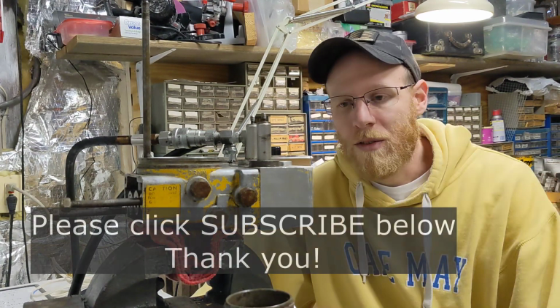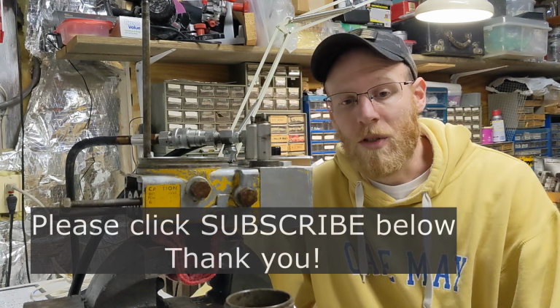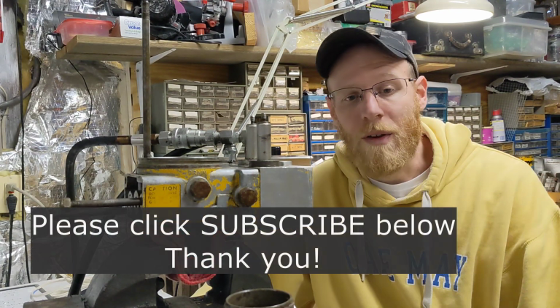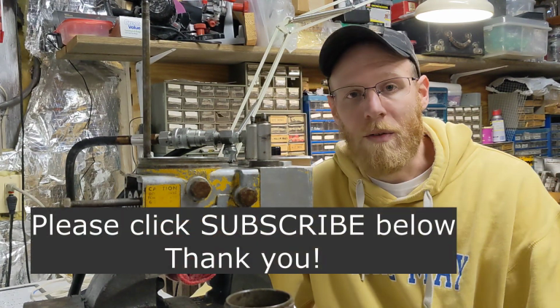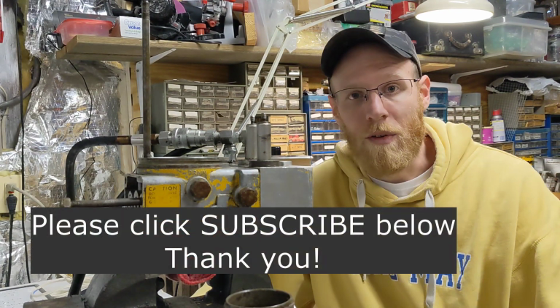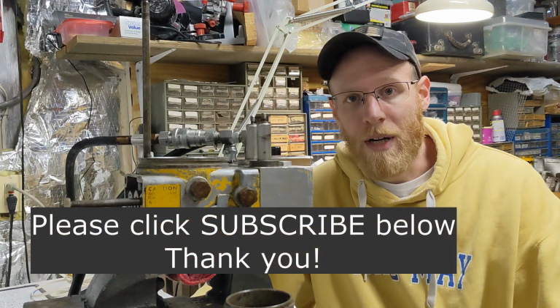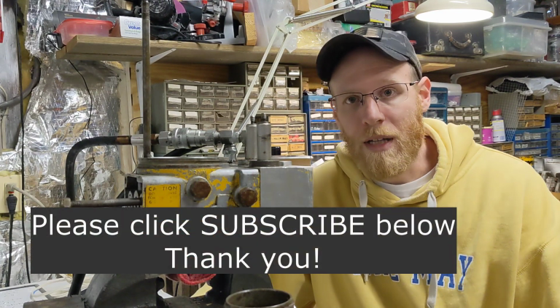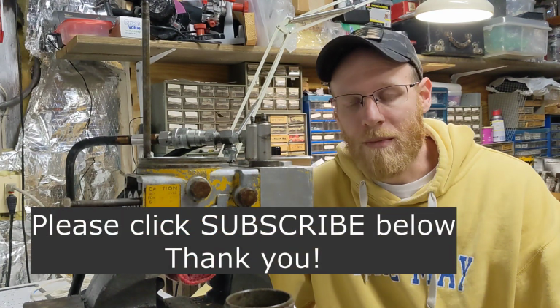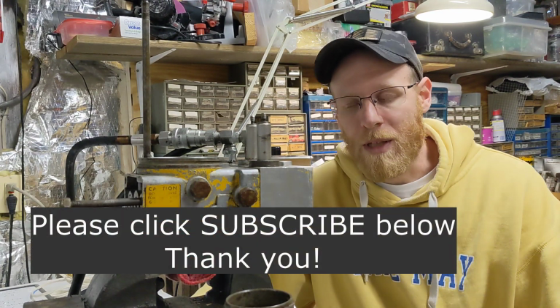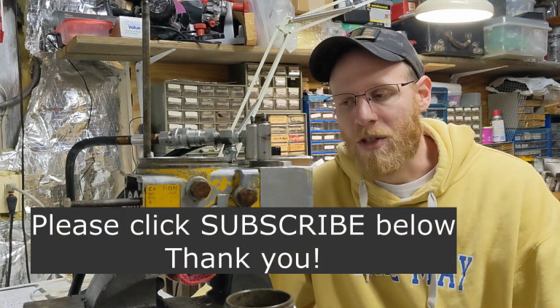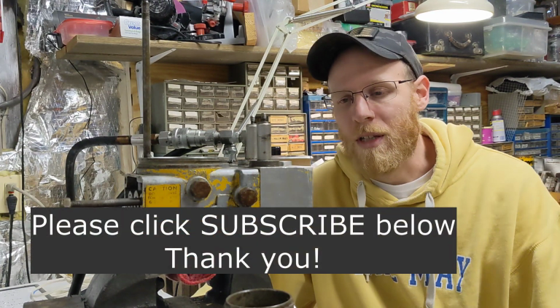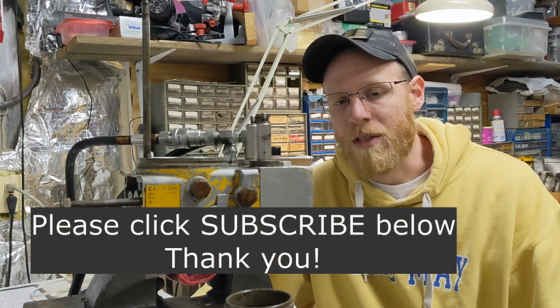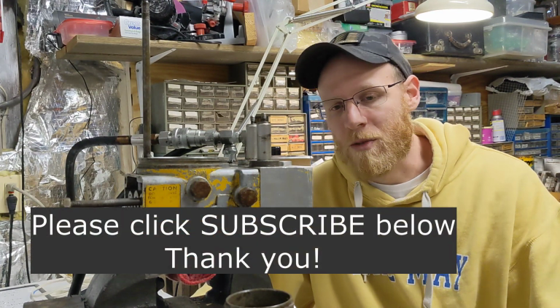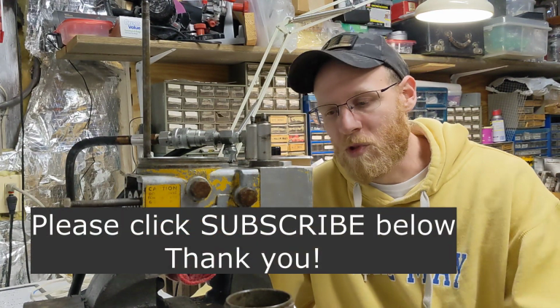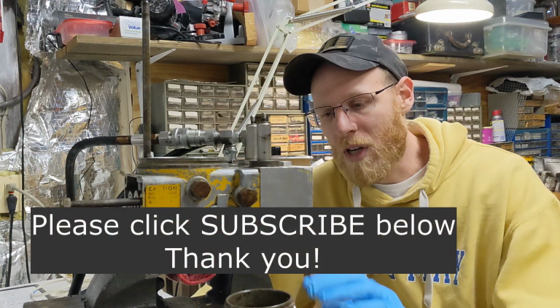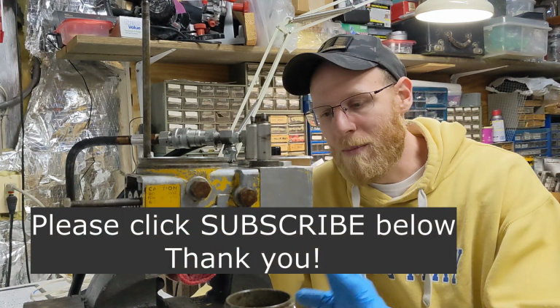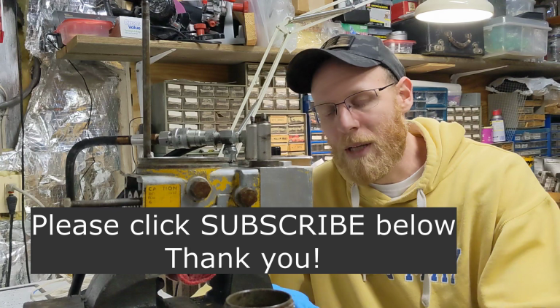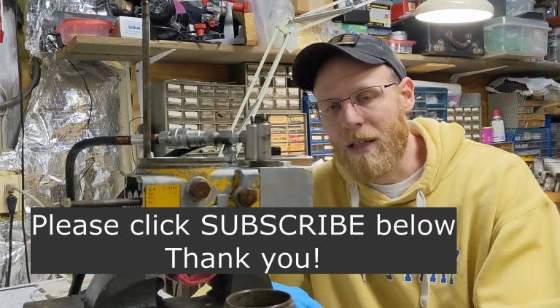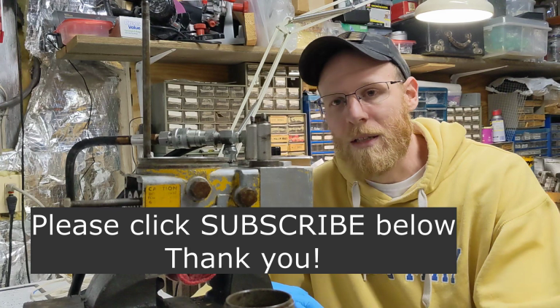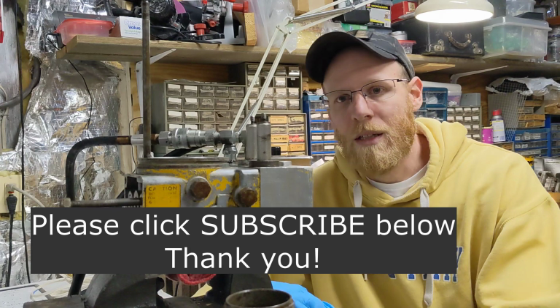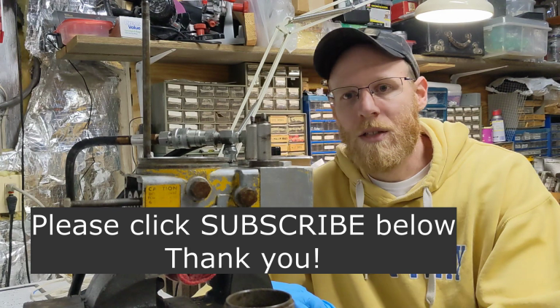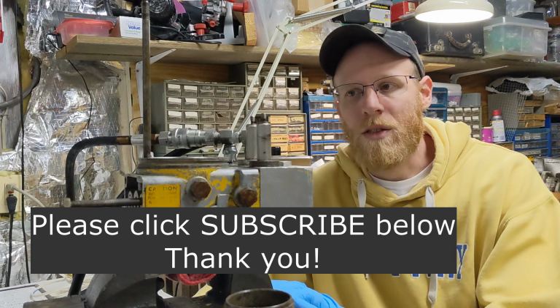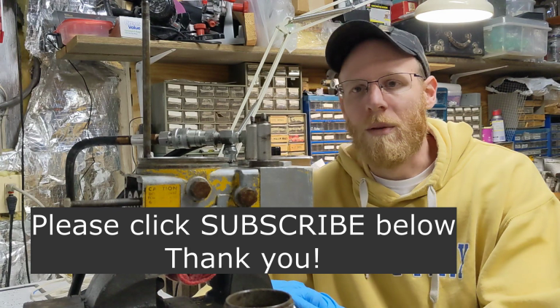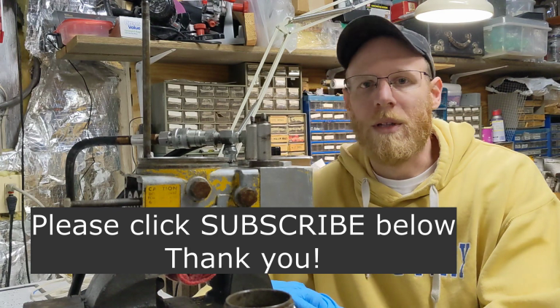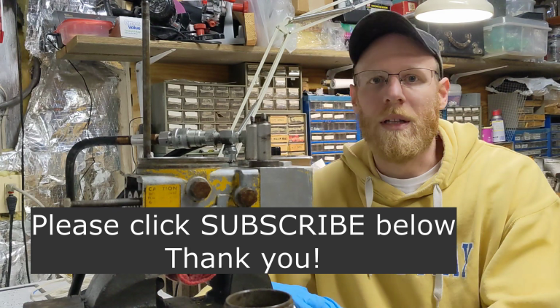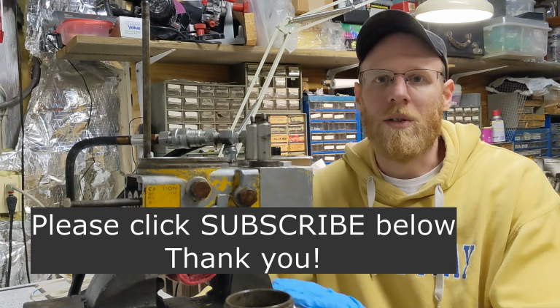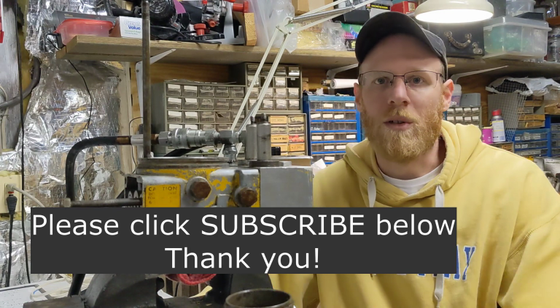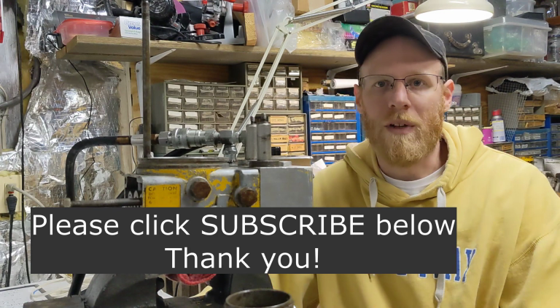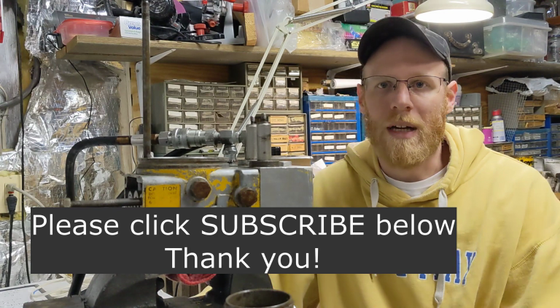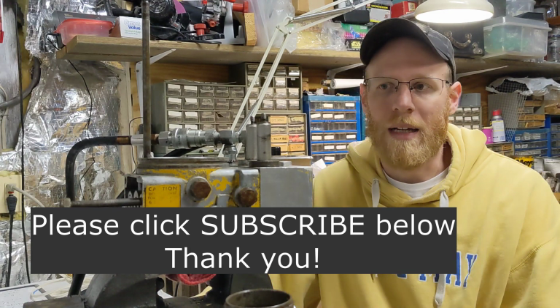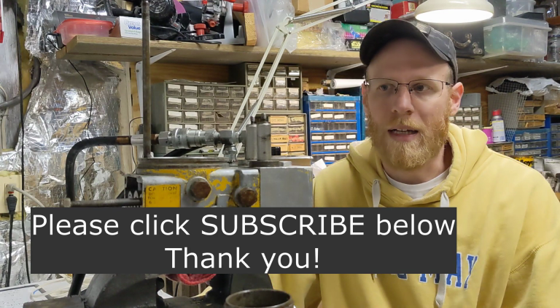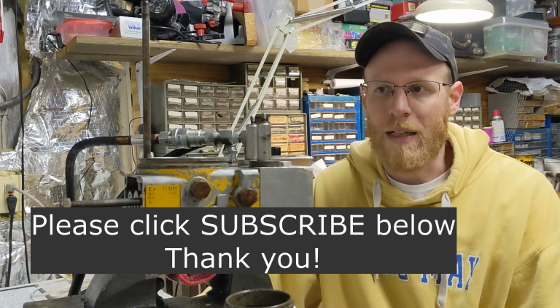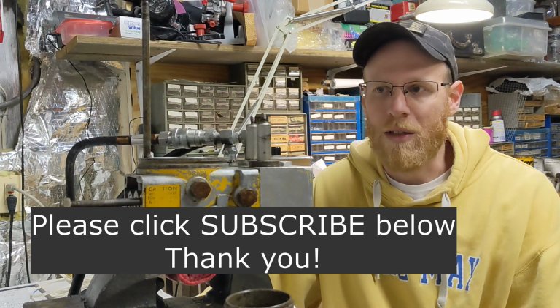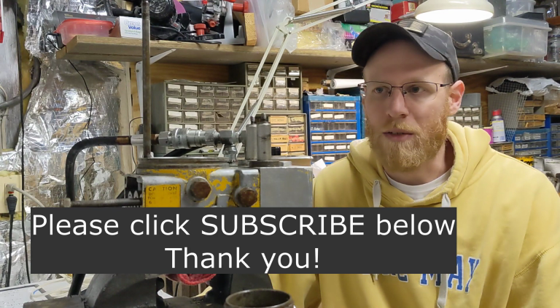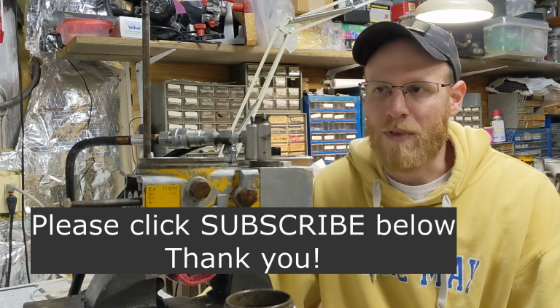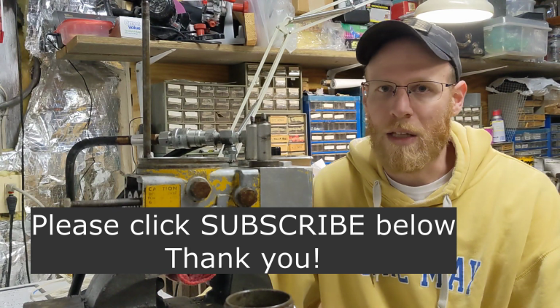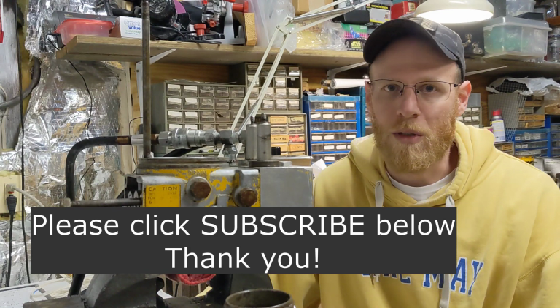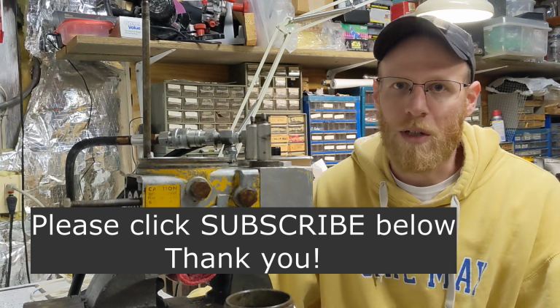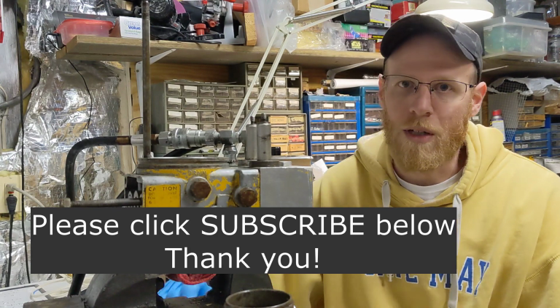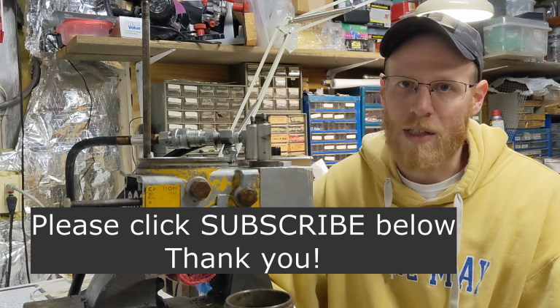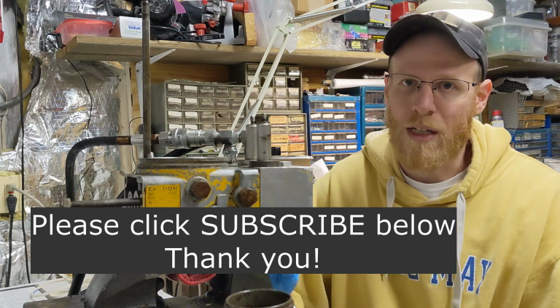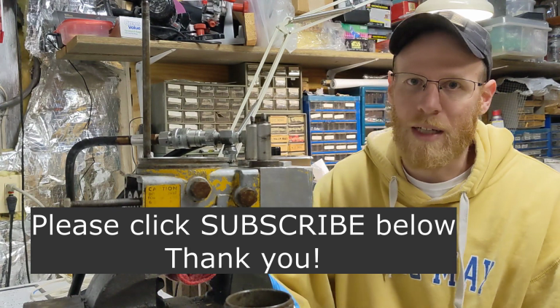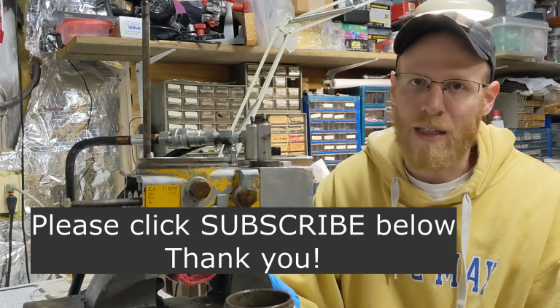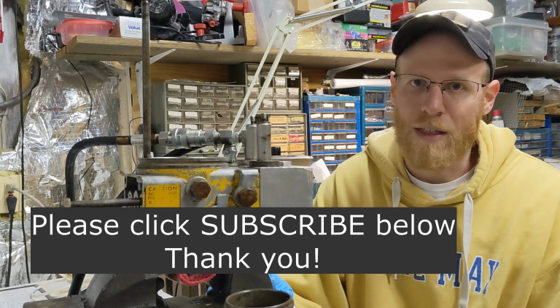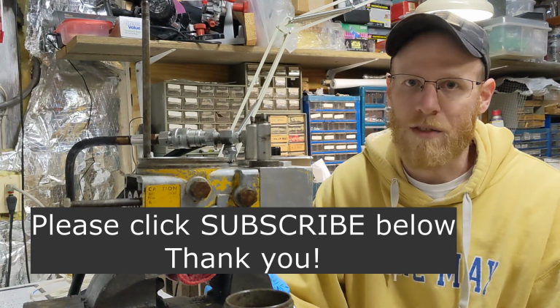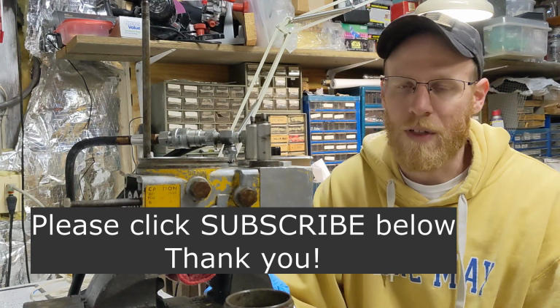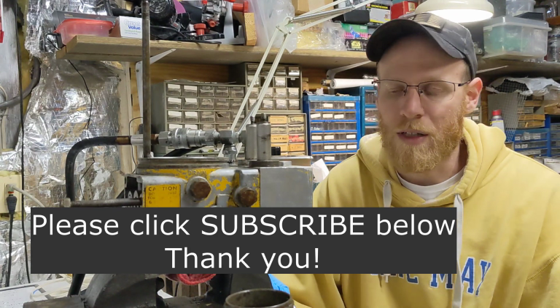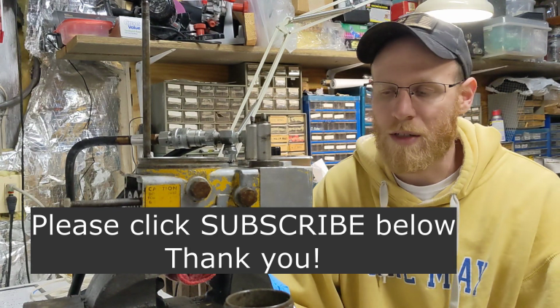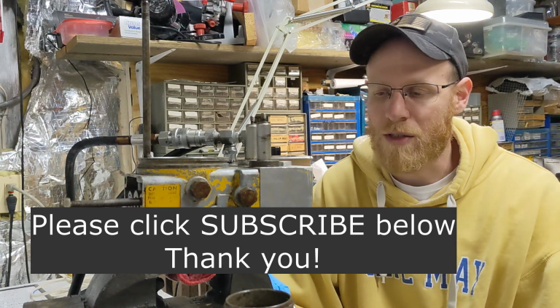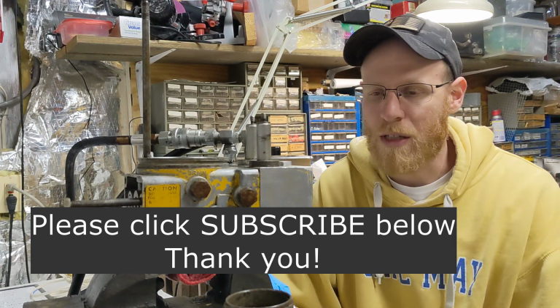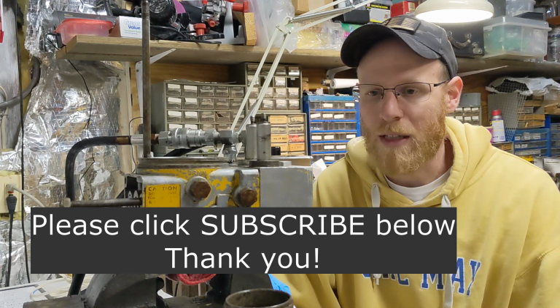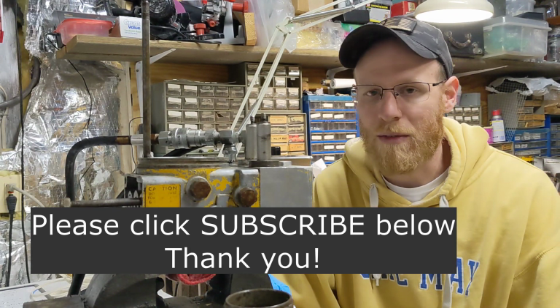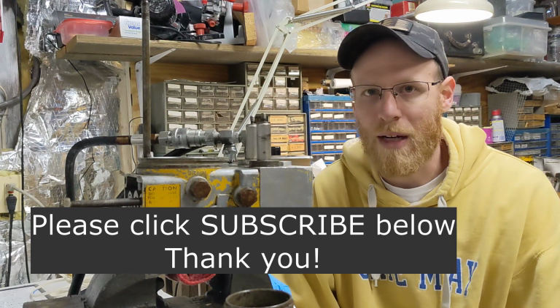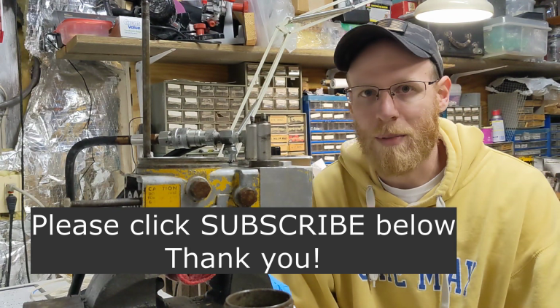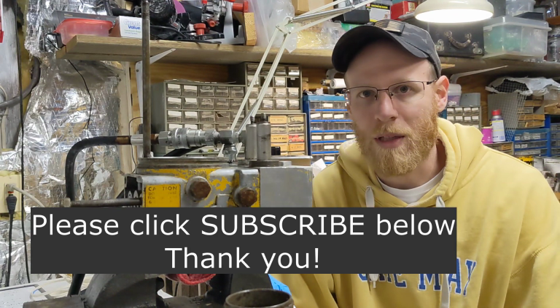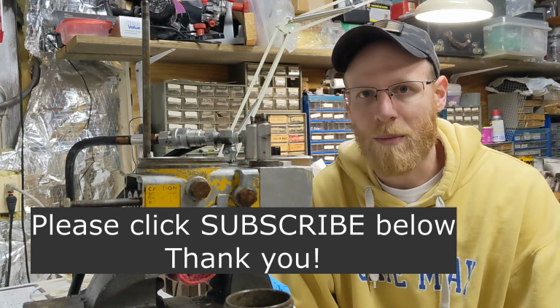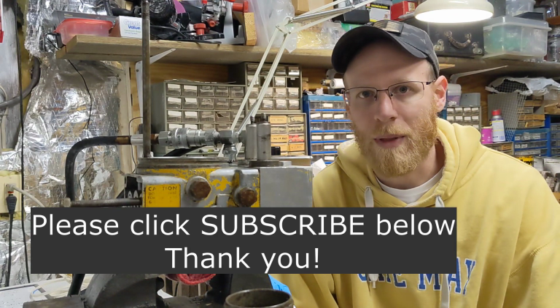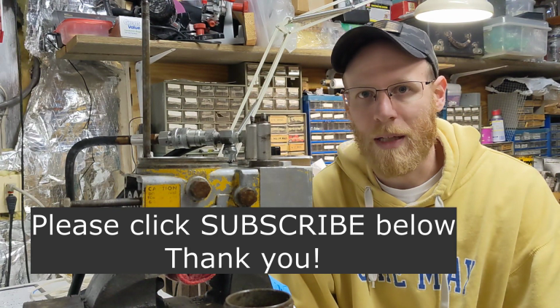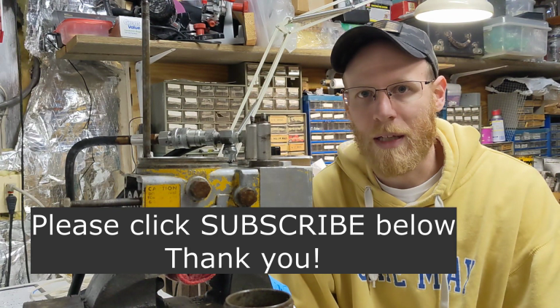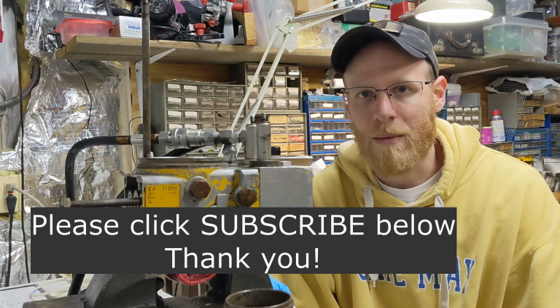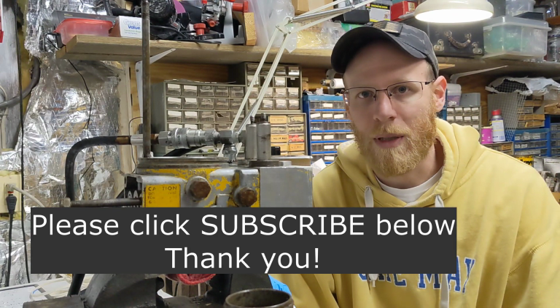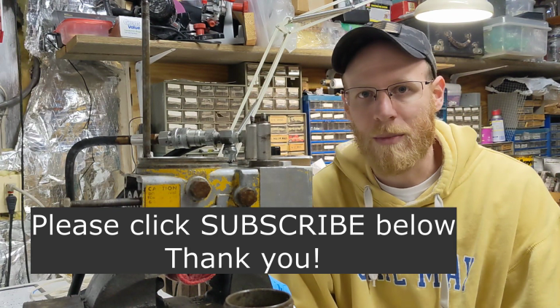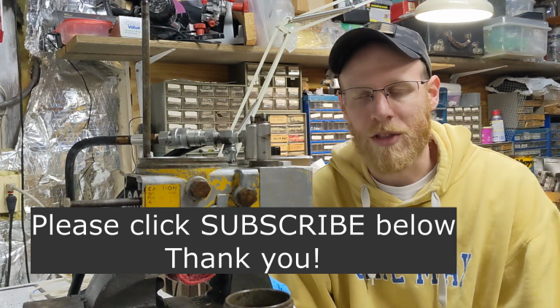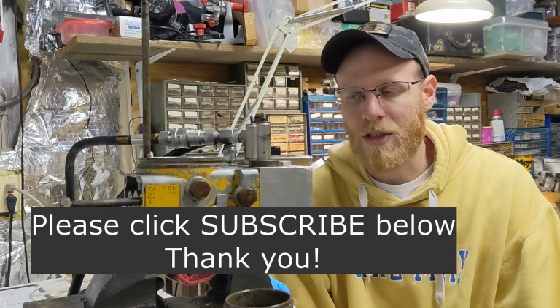If you haven't already, make sure you hit the subscribe button so you get notified and can follow along as I get these videos wrapped up and published.